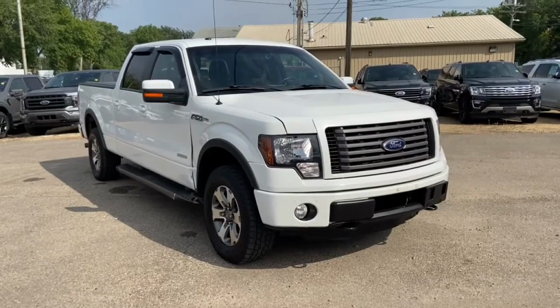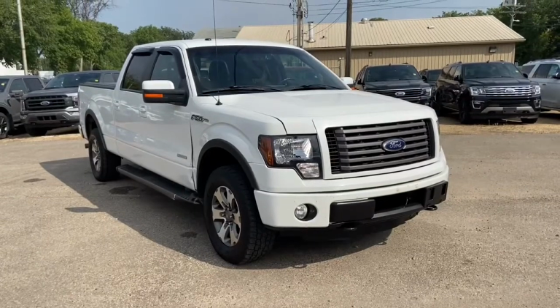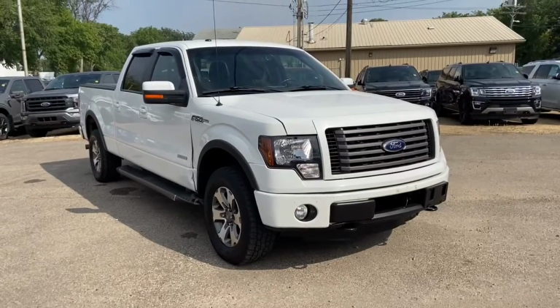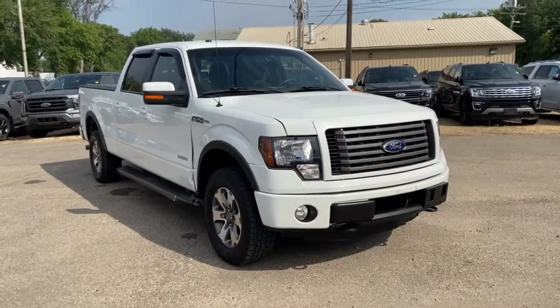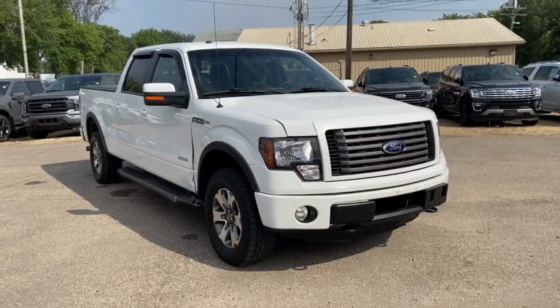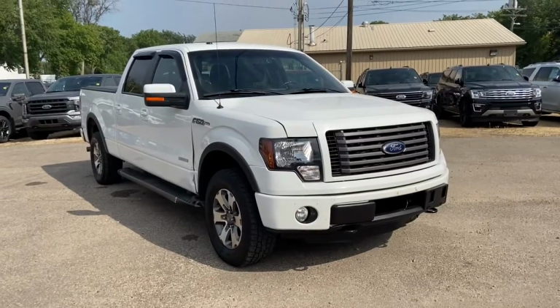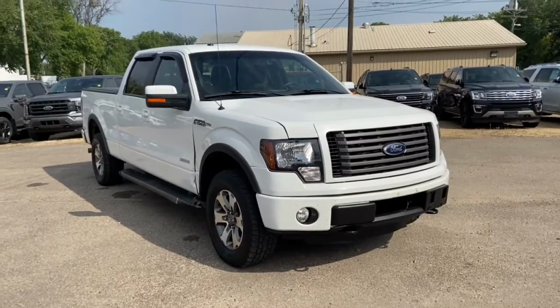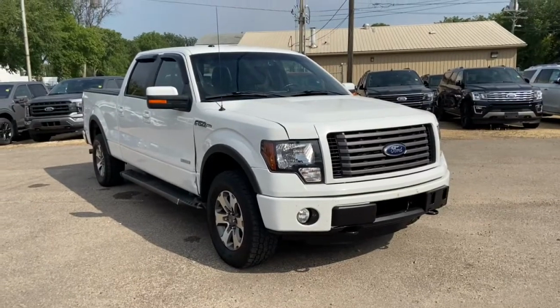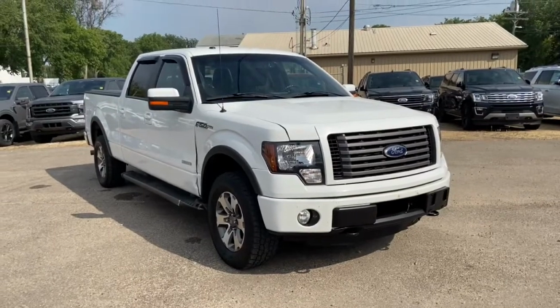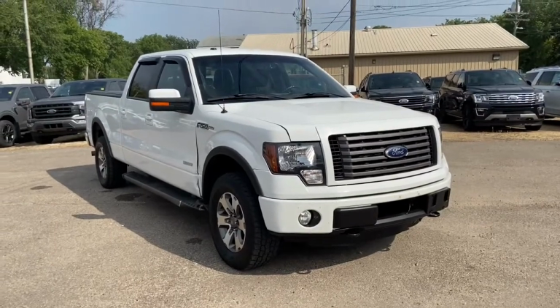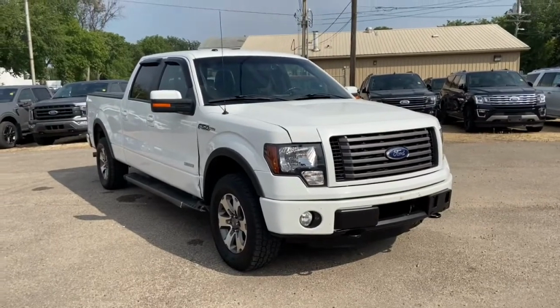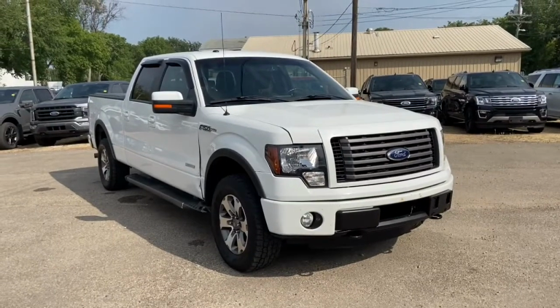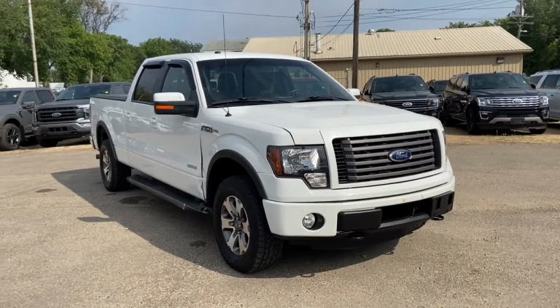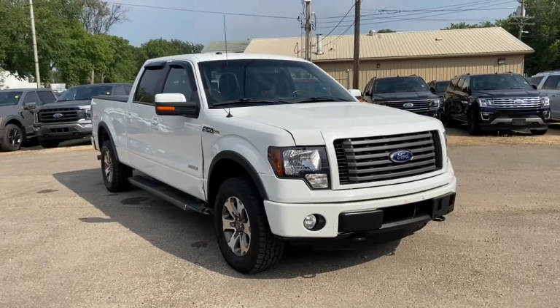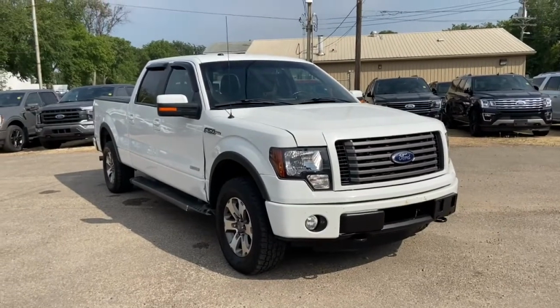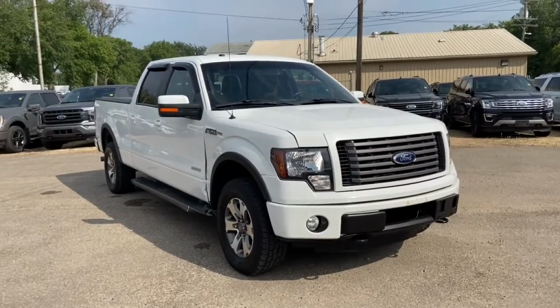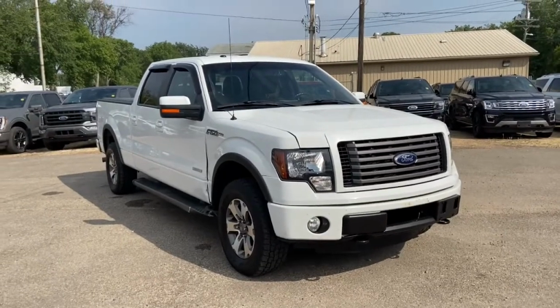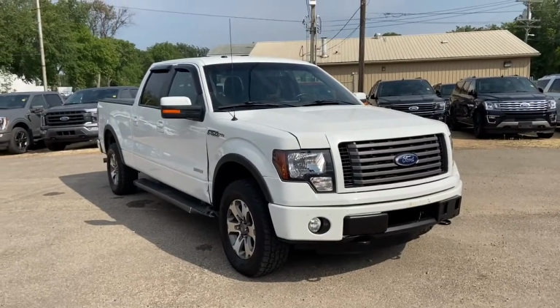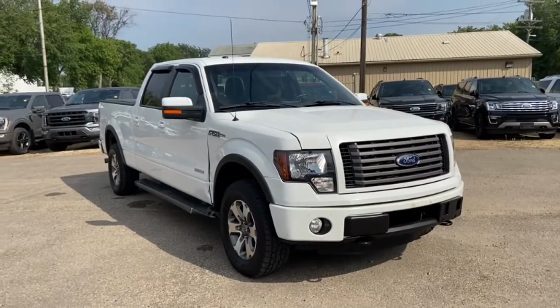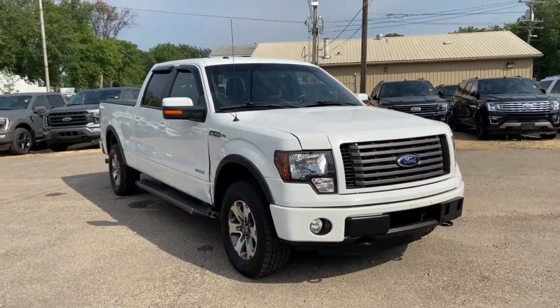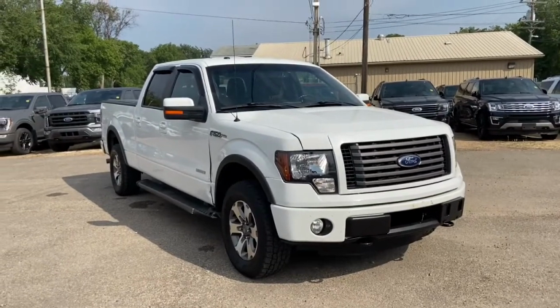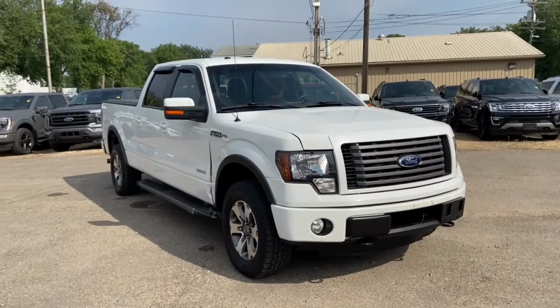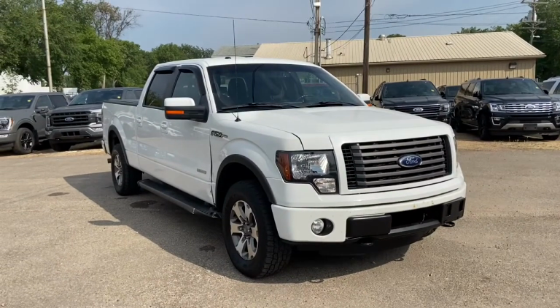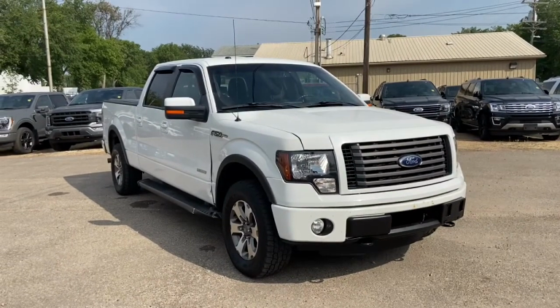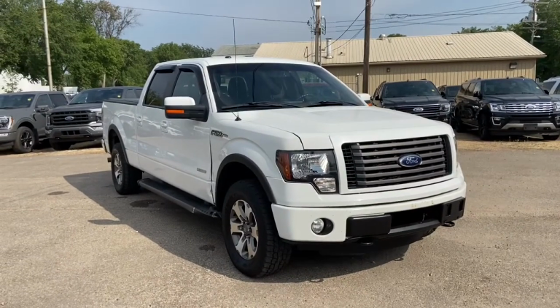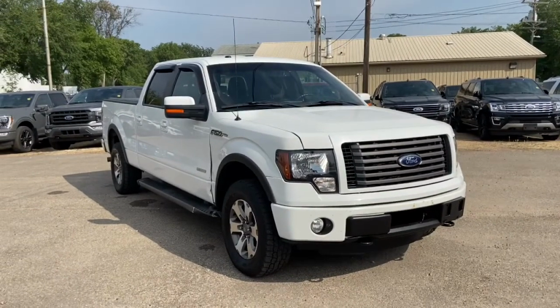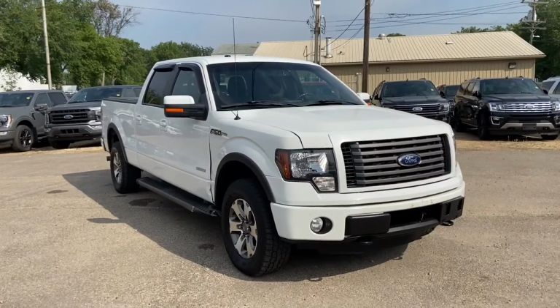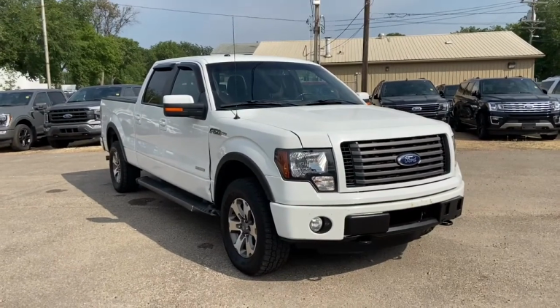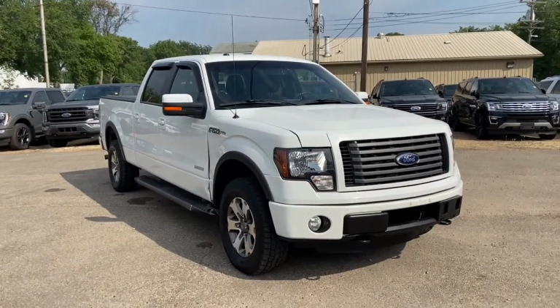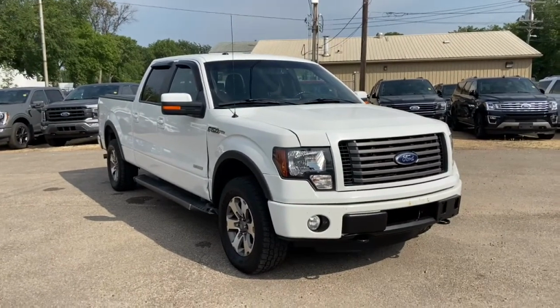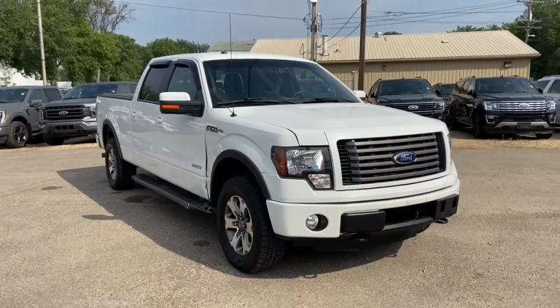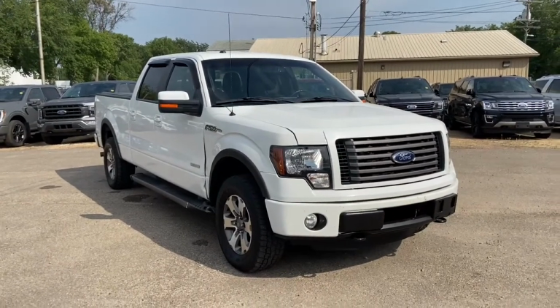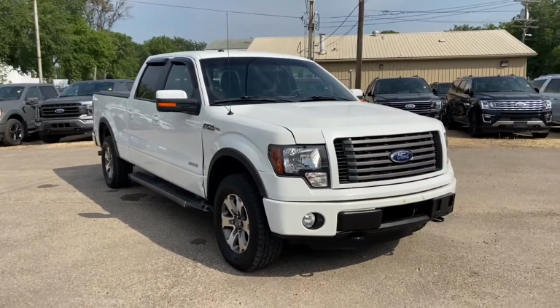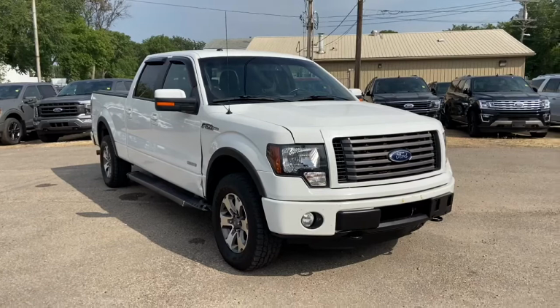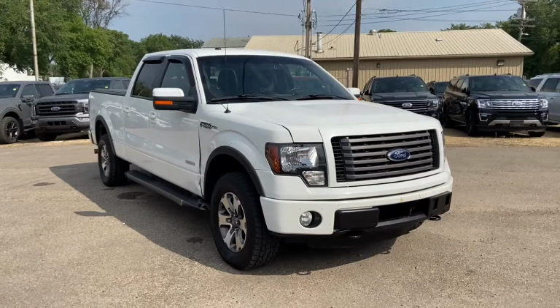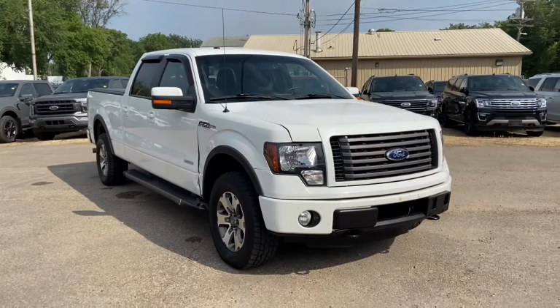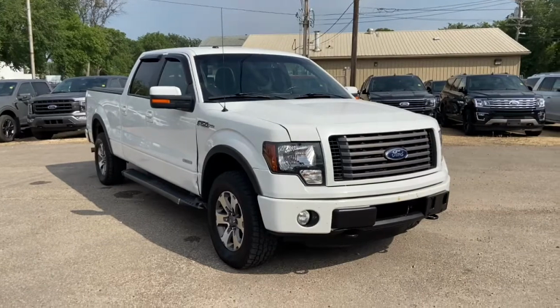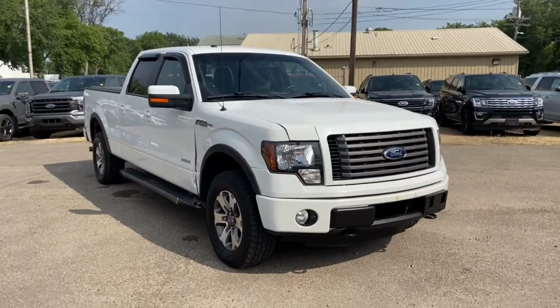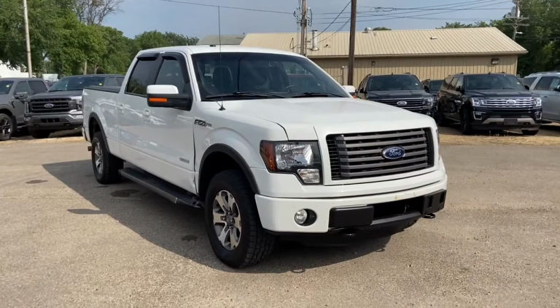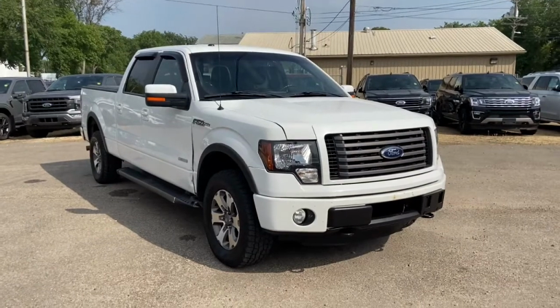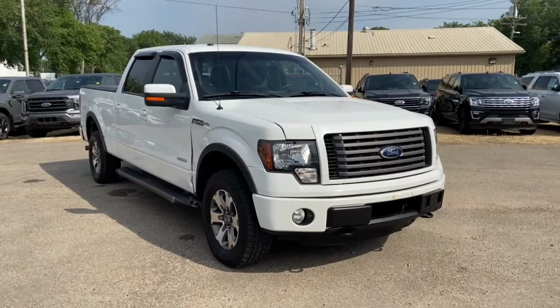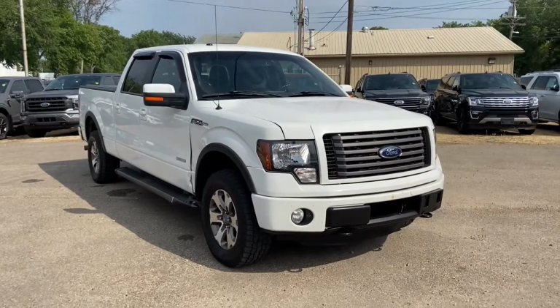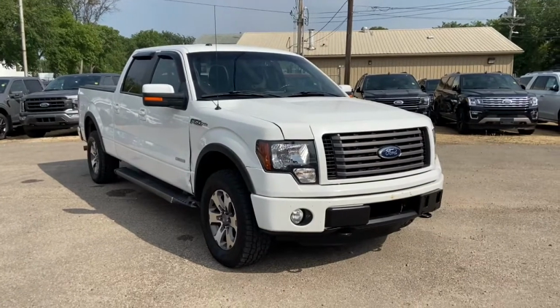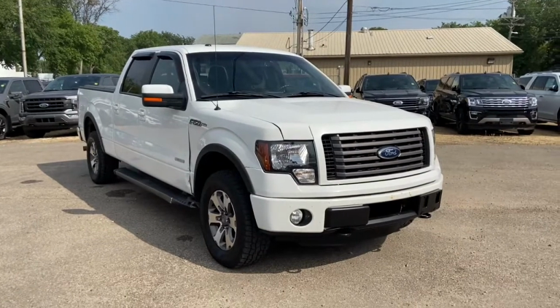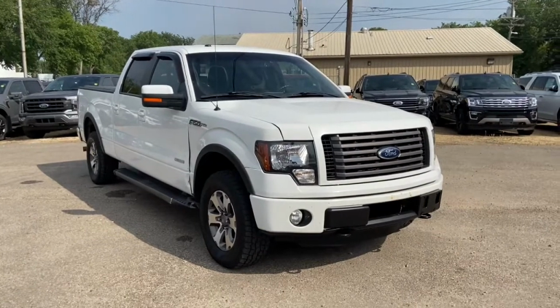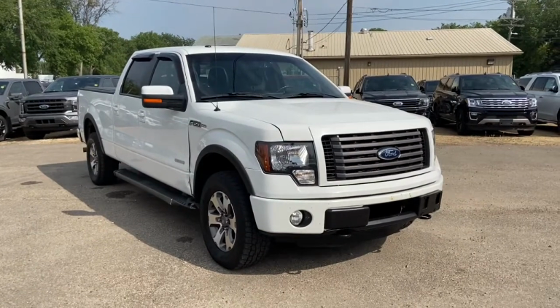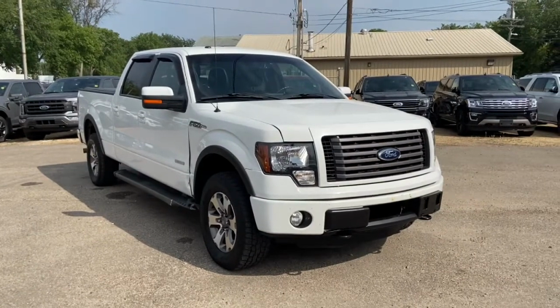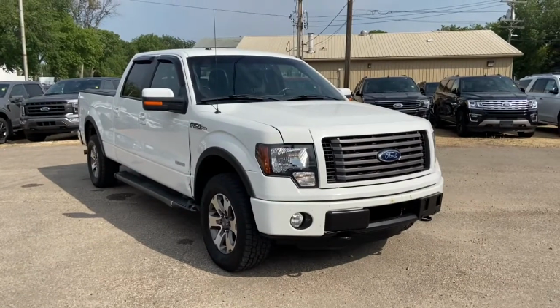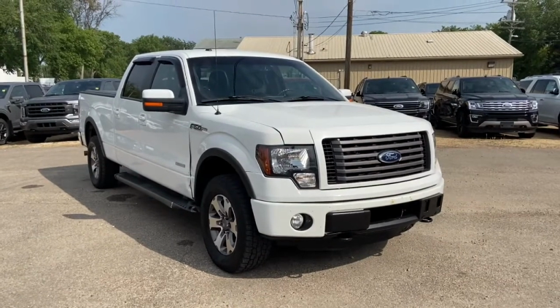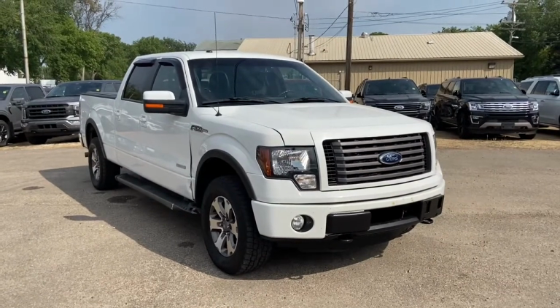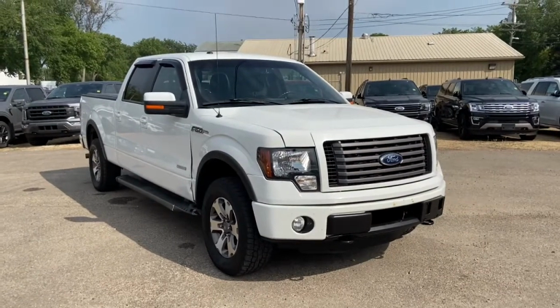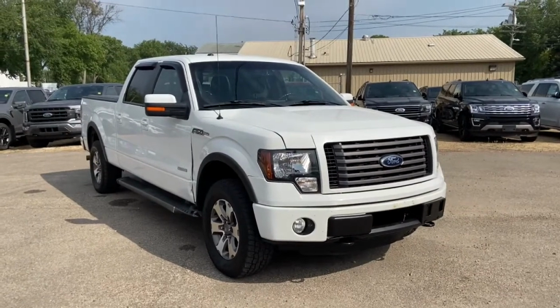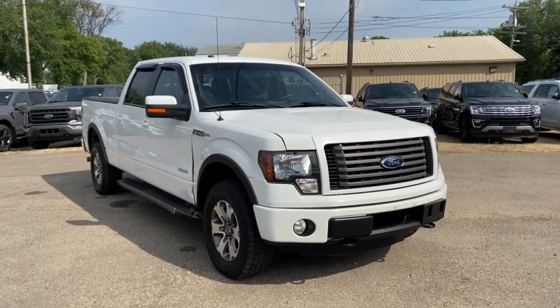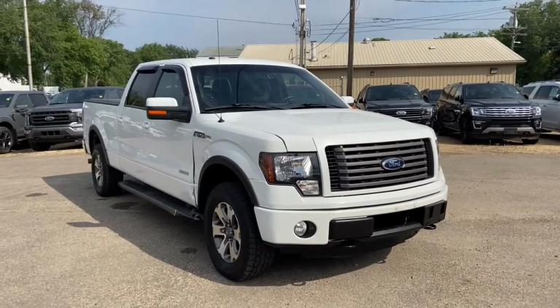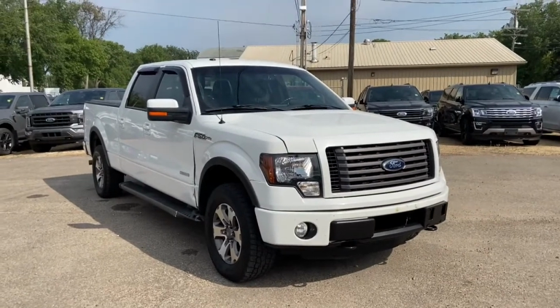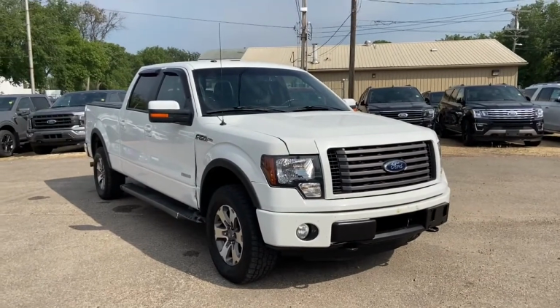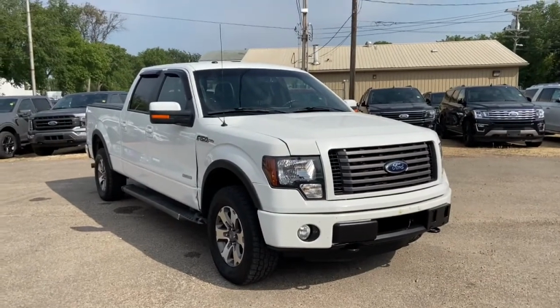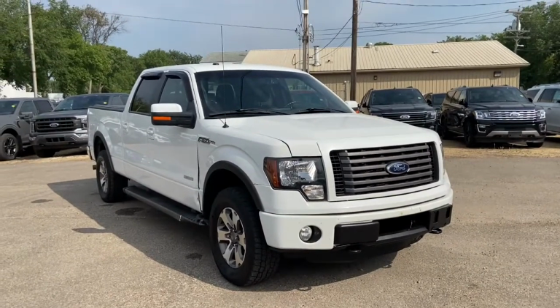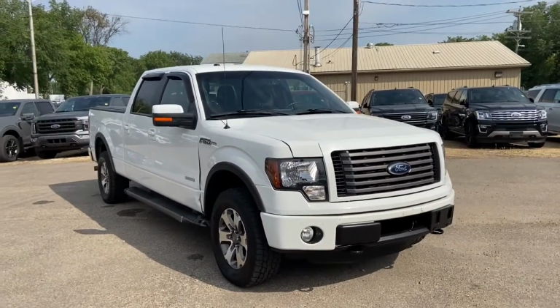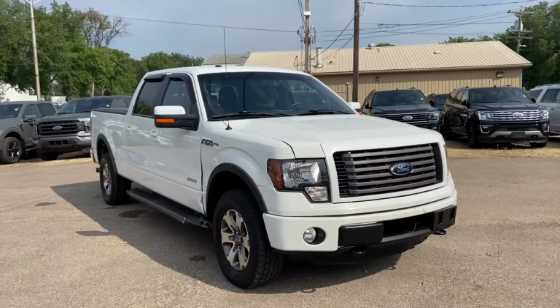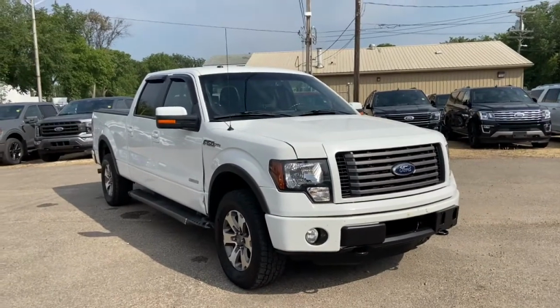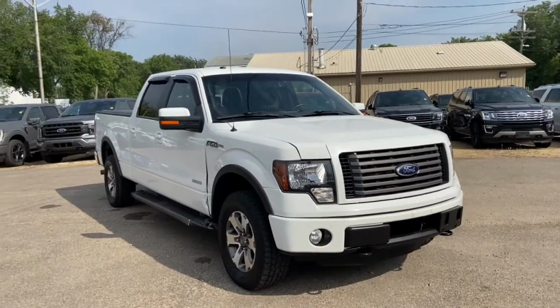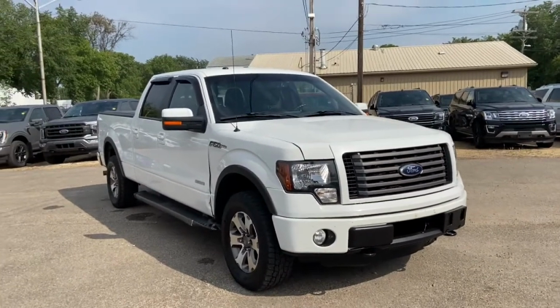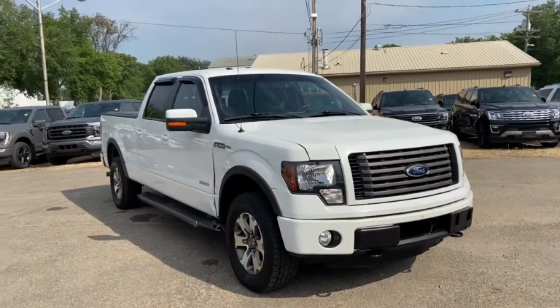Hey, it's Lindsay again at Waterloo Ford Lincoln. Today I'm showing you this 2012 Ford F-150 FX4 in white.